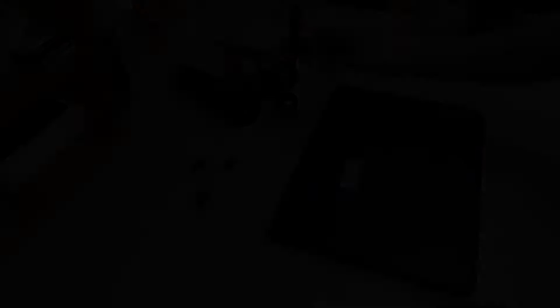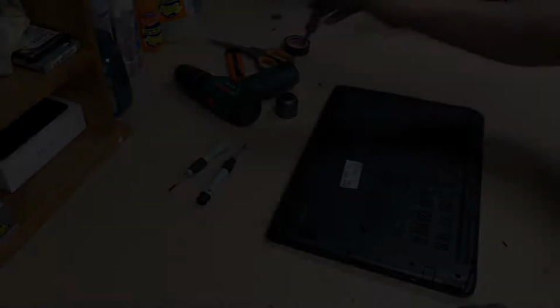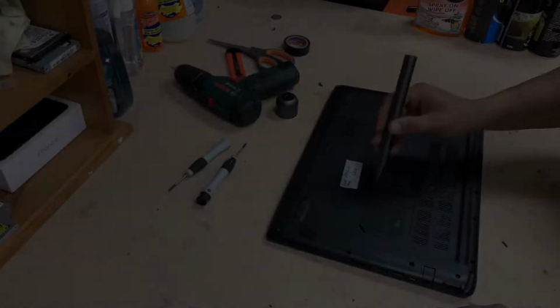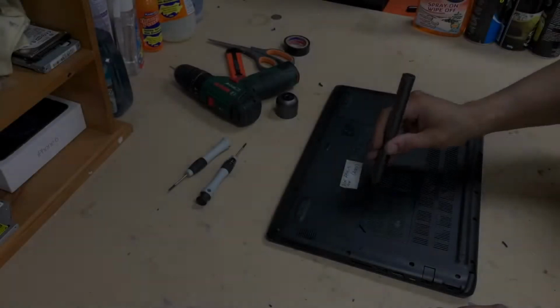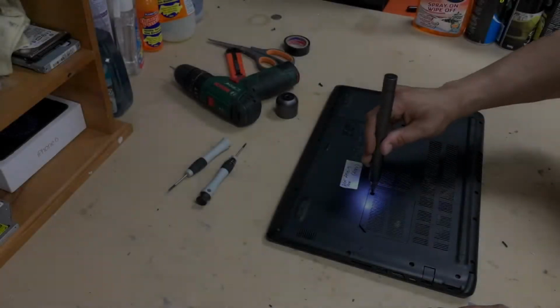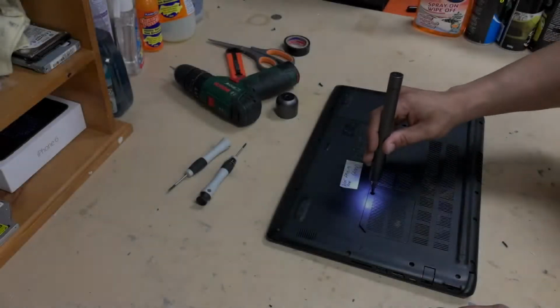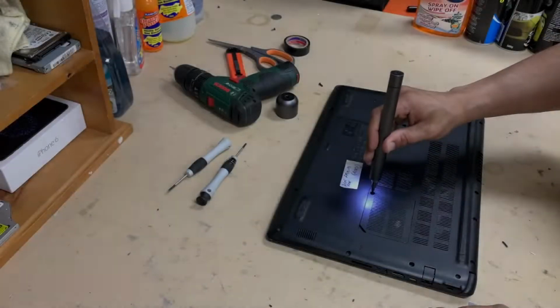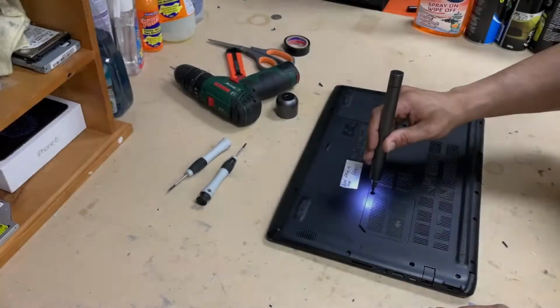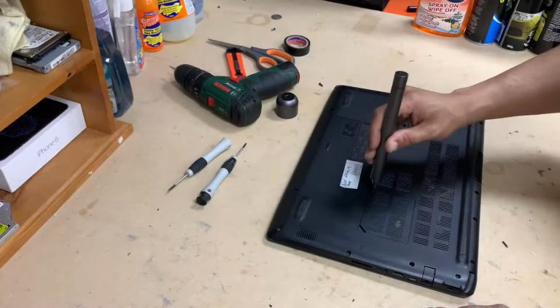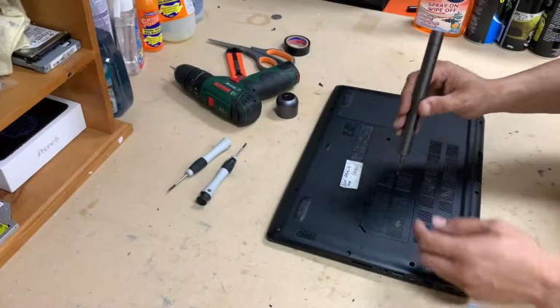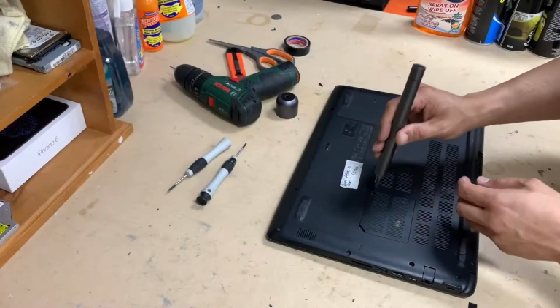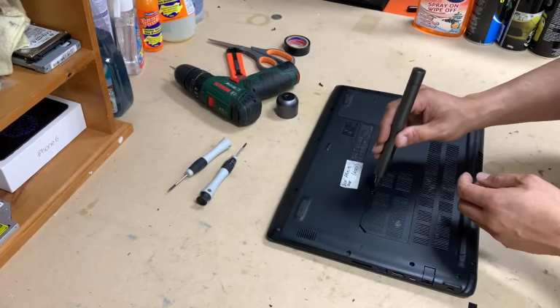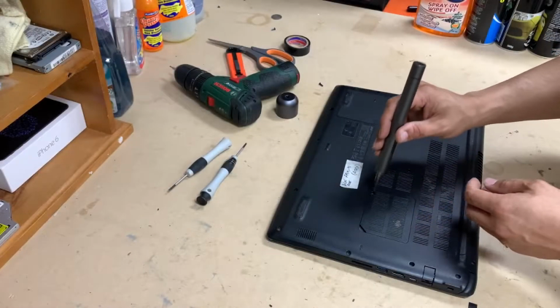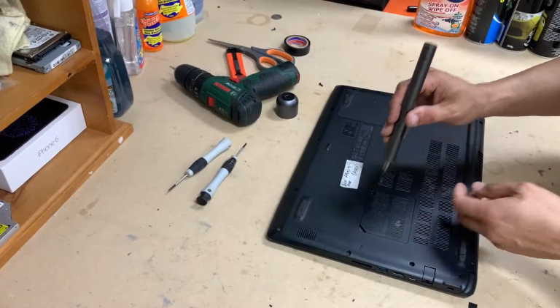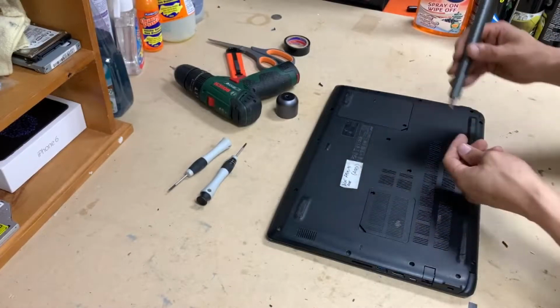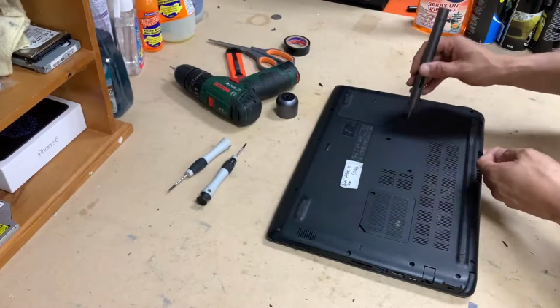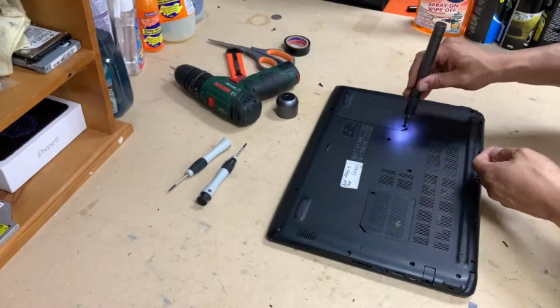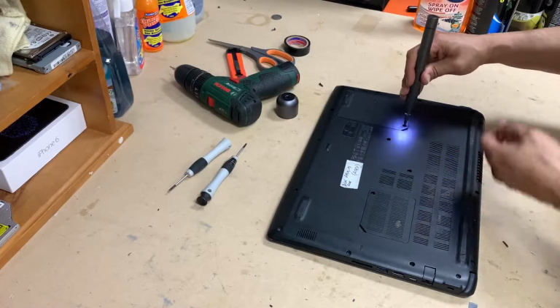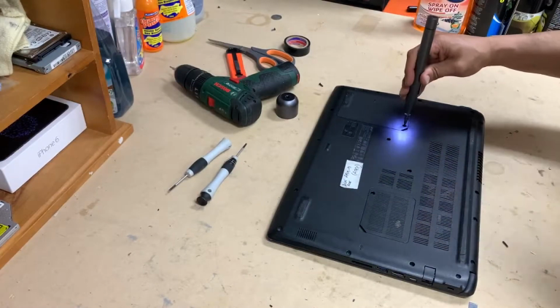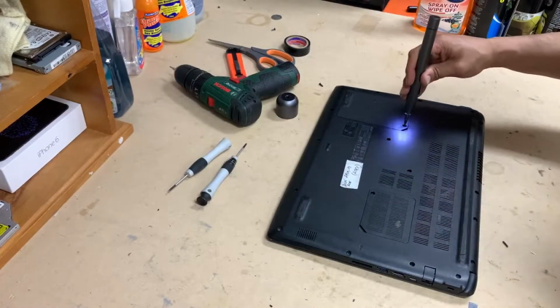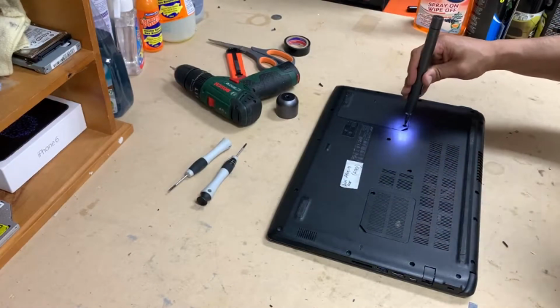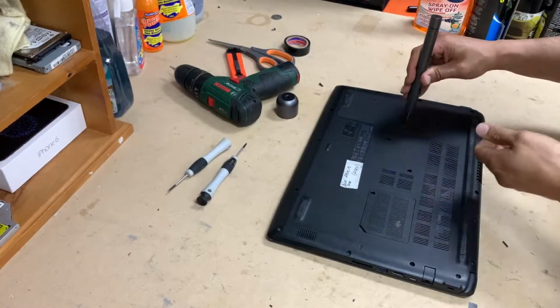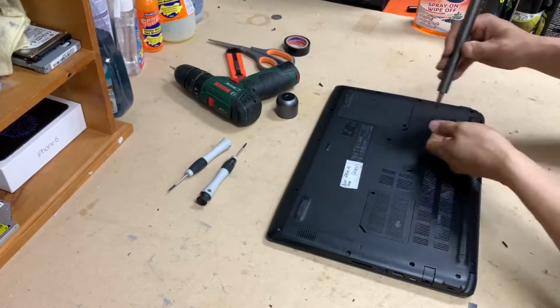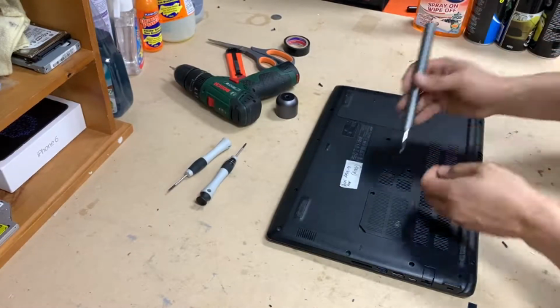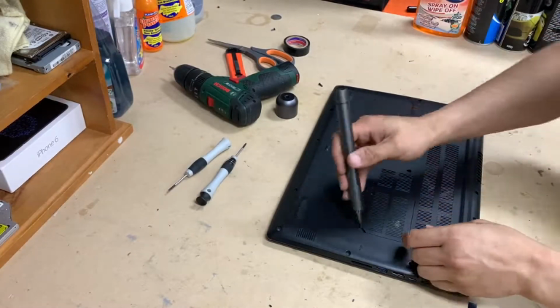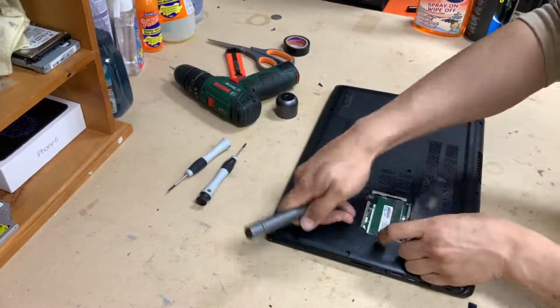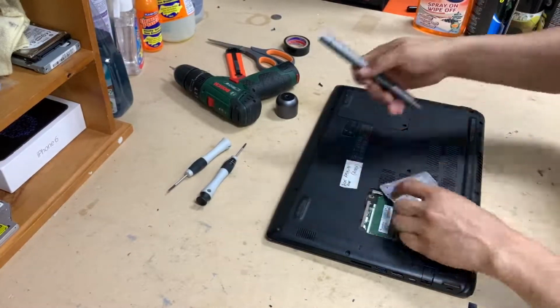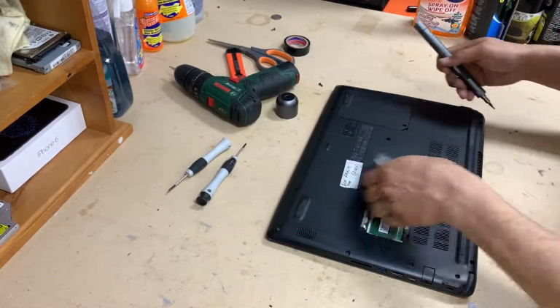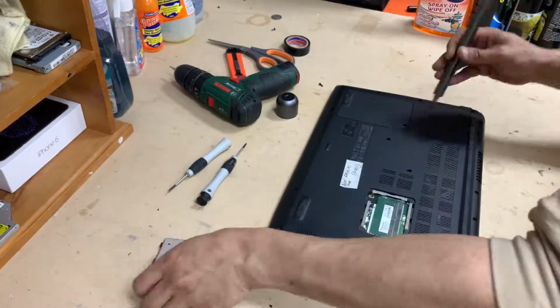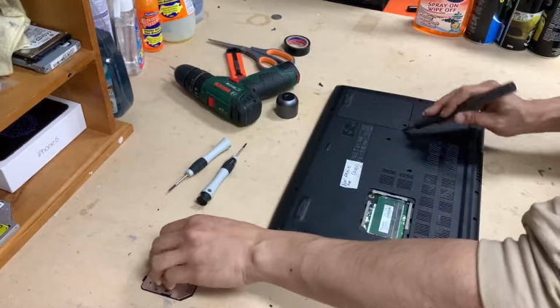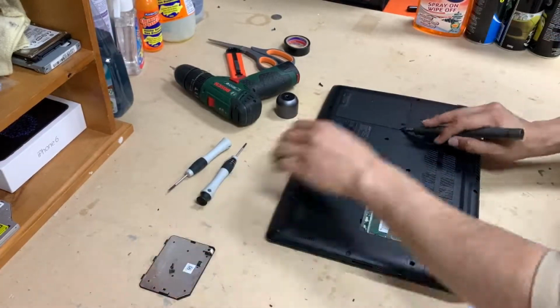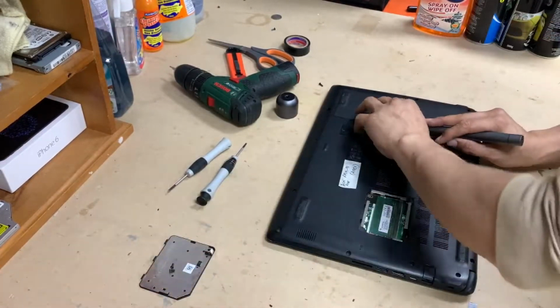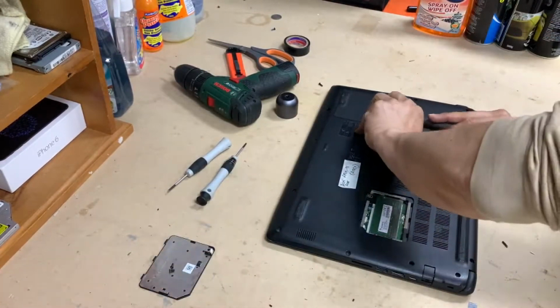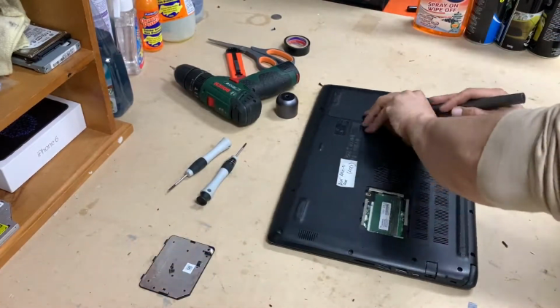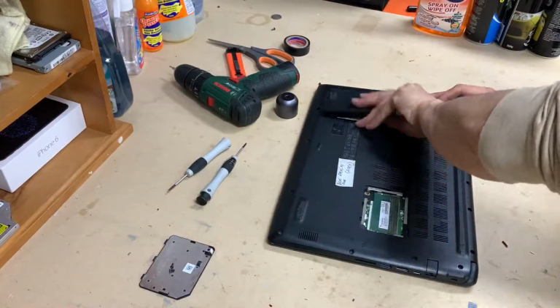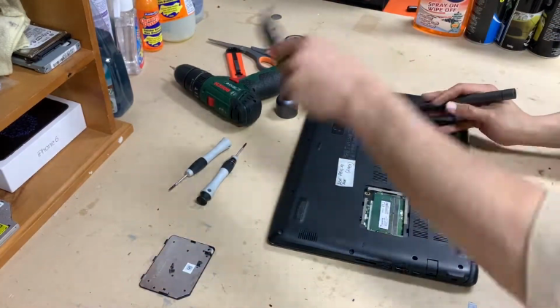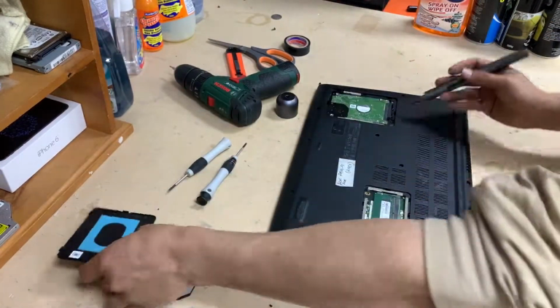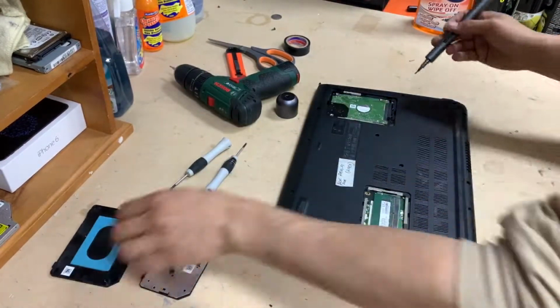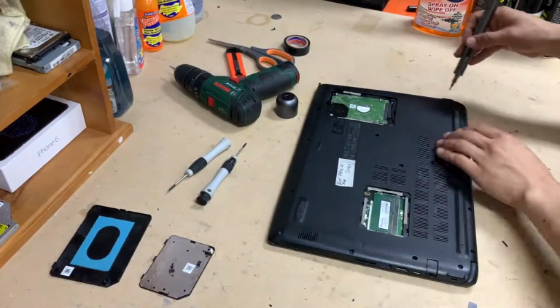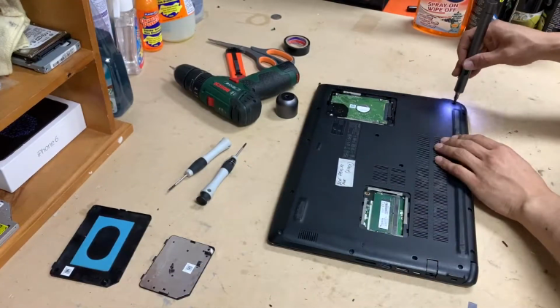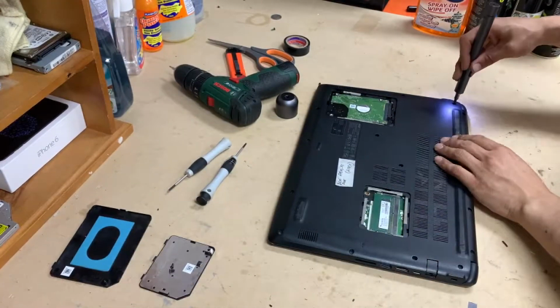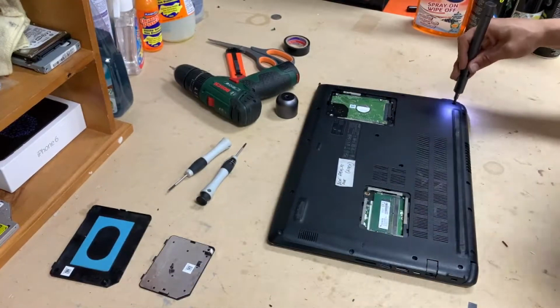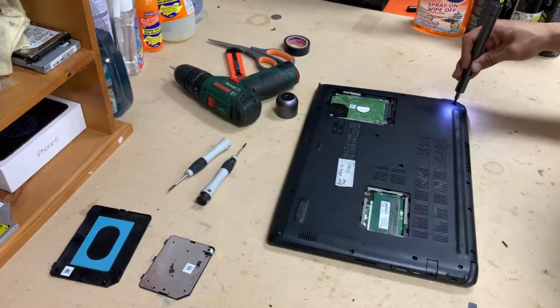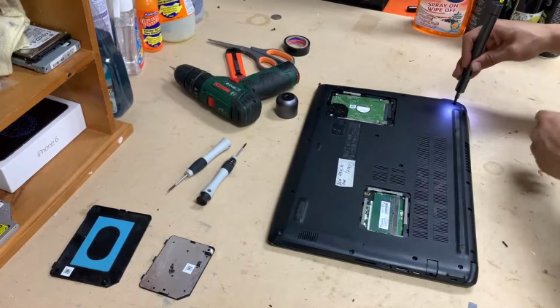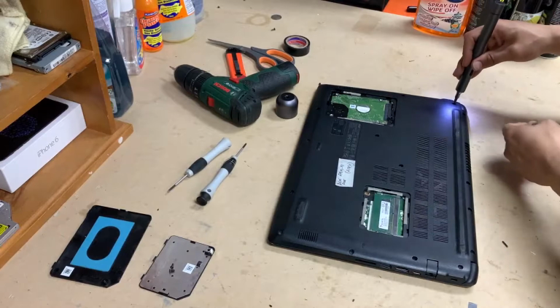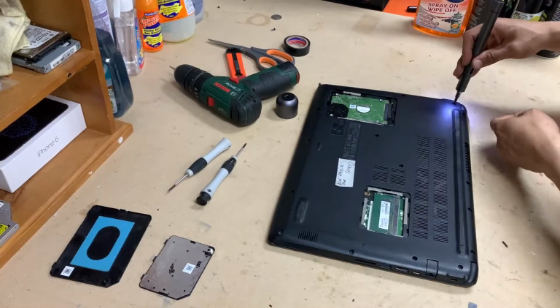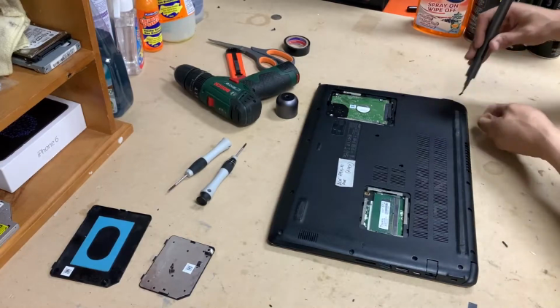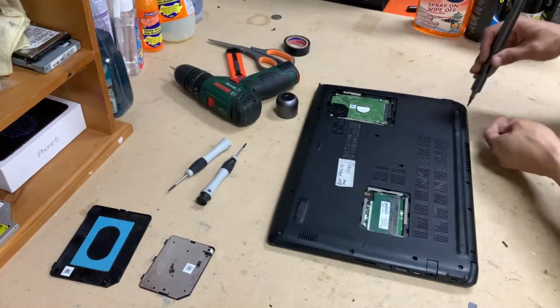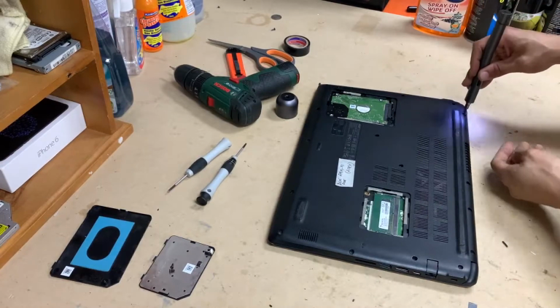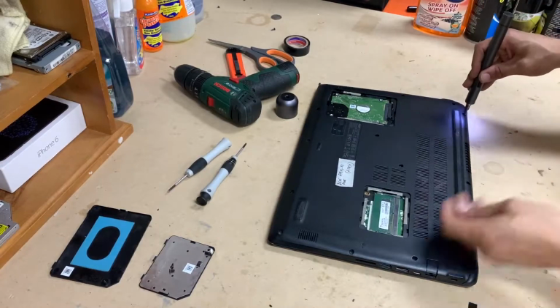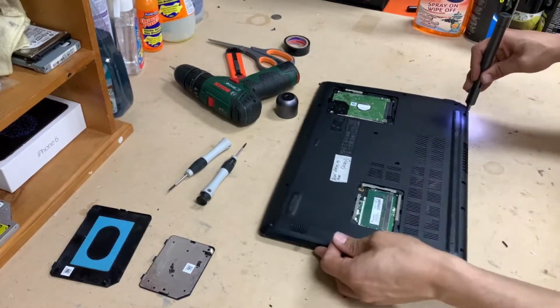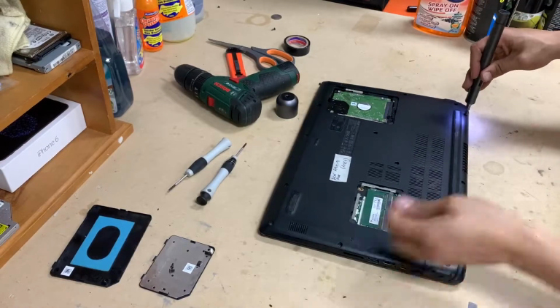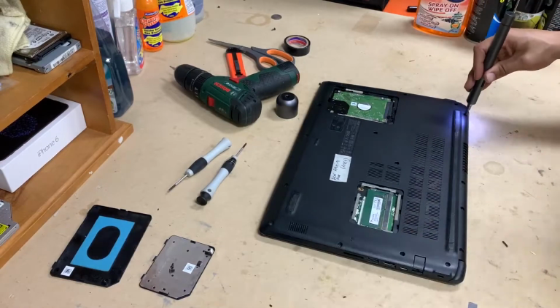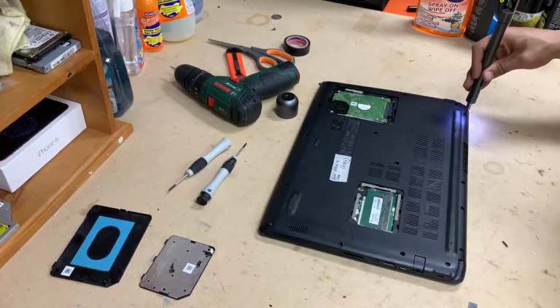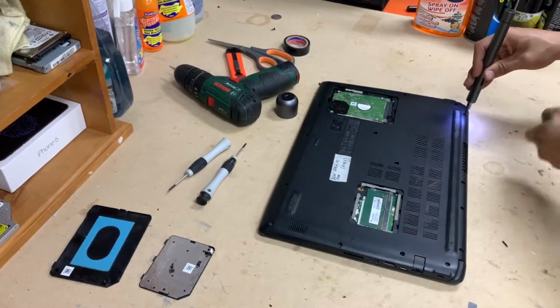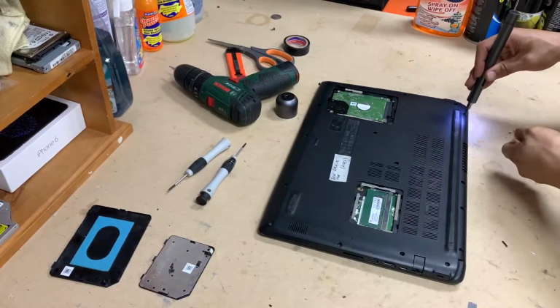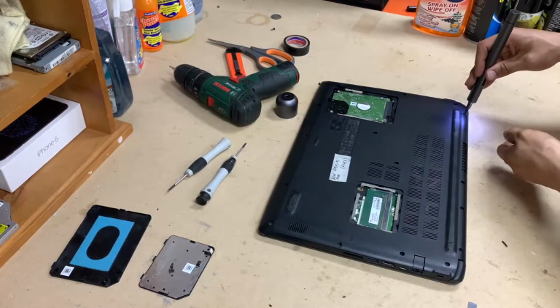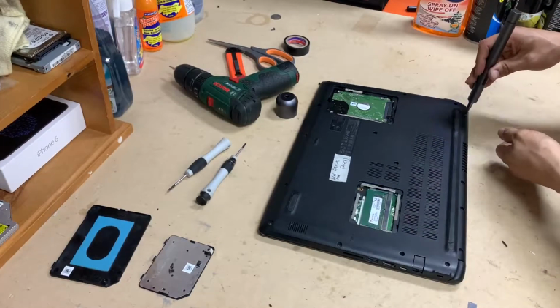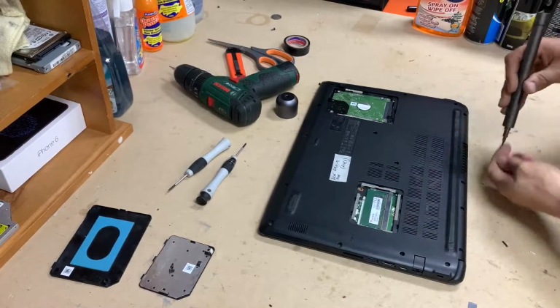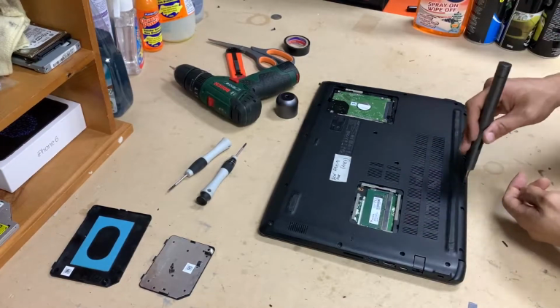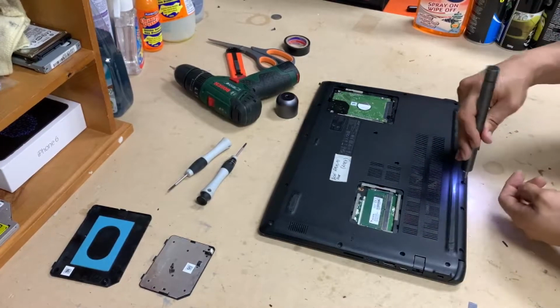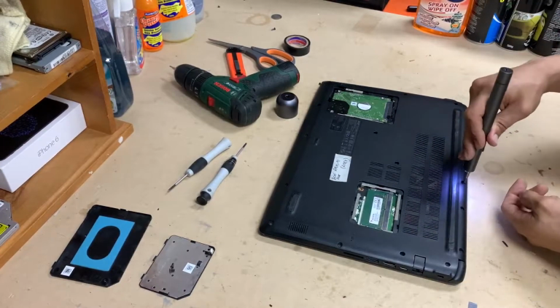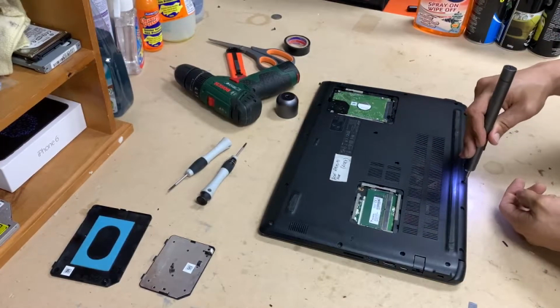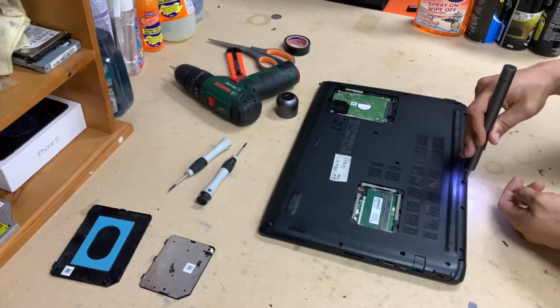Hey, so Aspire 5, A515 — NVMe SSD, hard drive, and RAM upgrades.